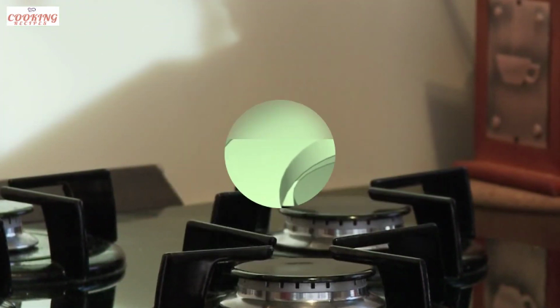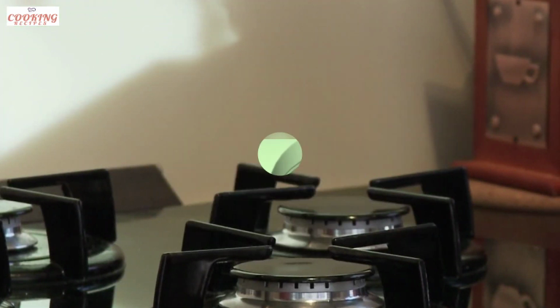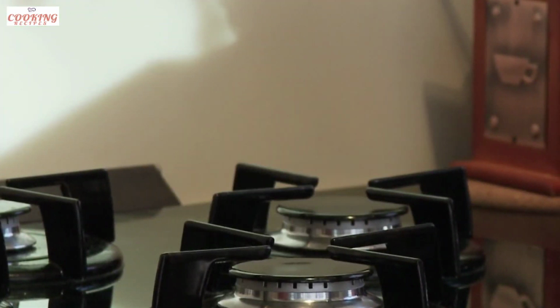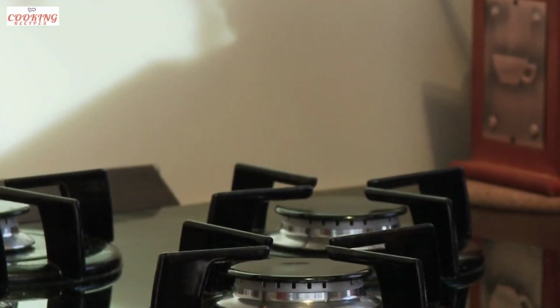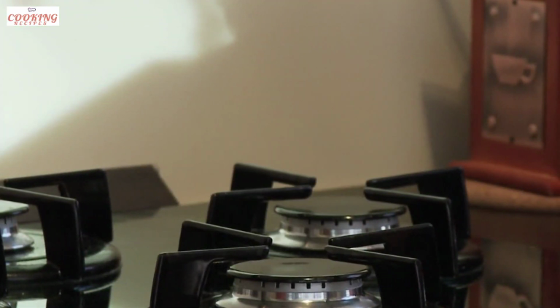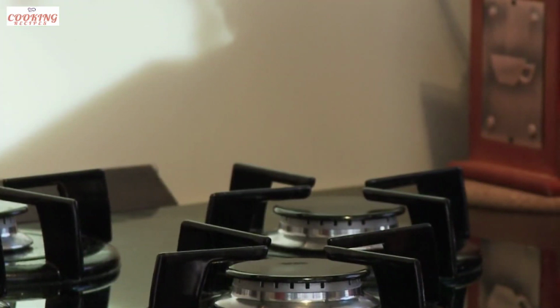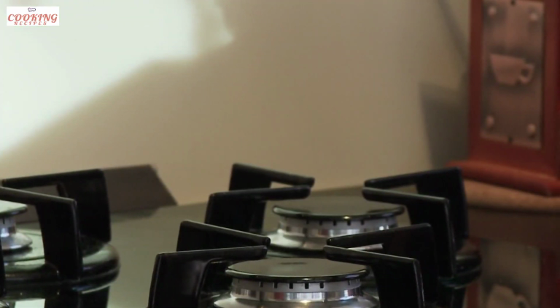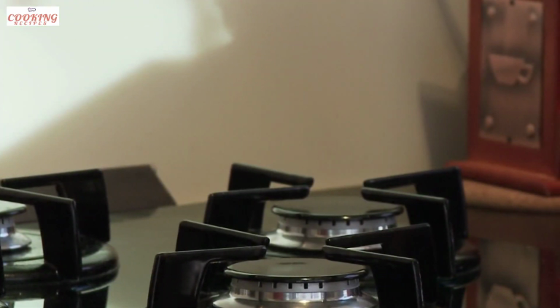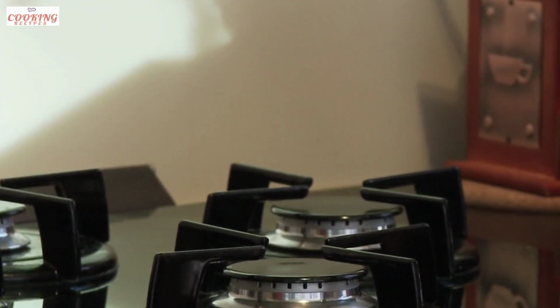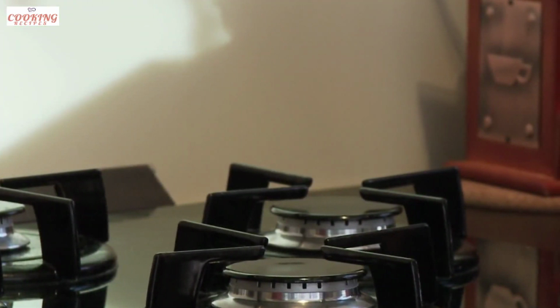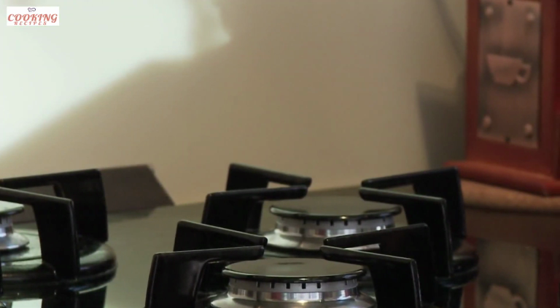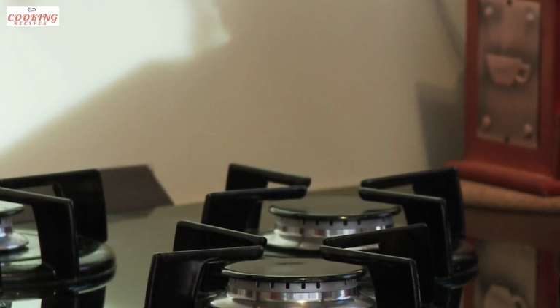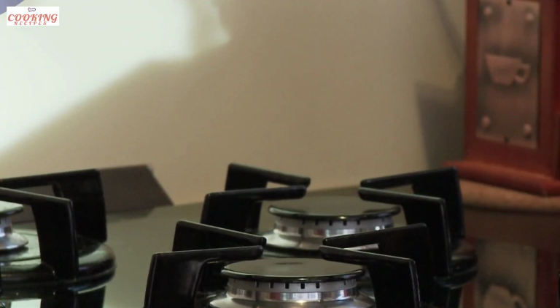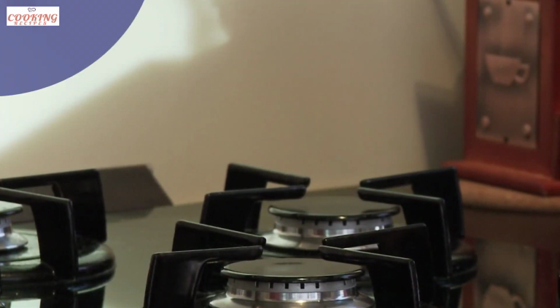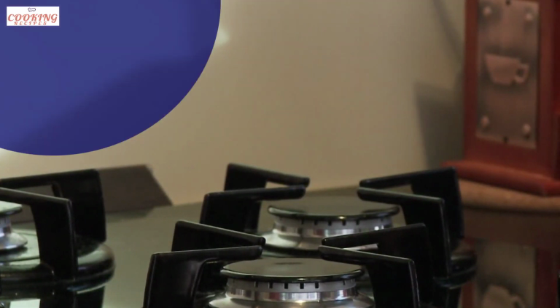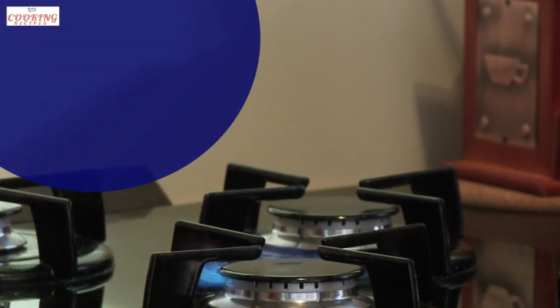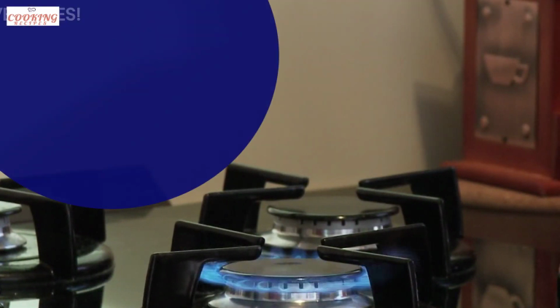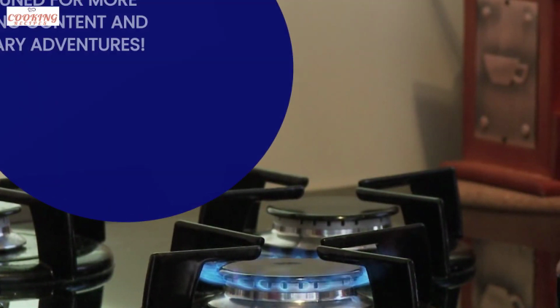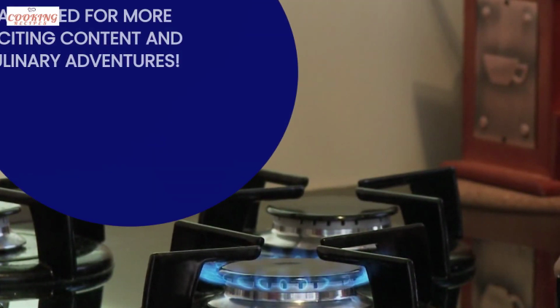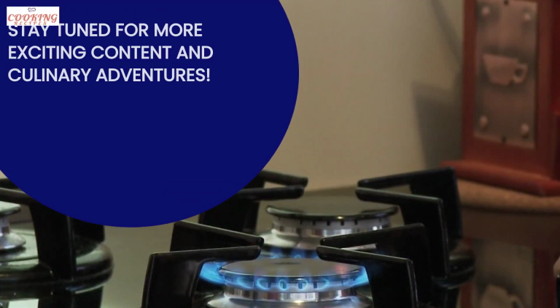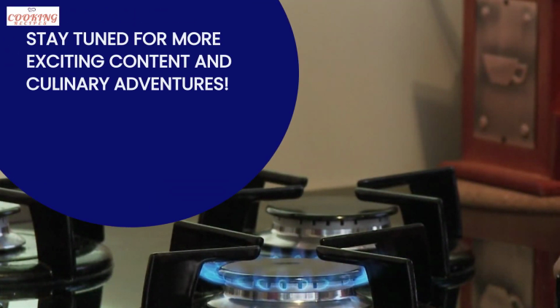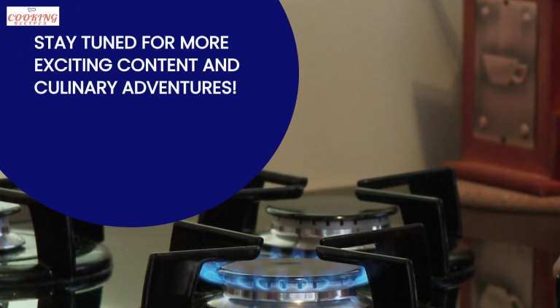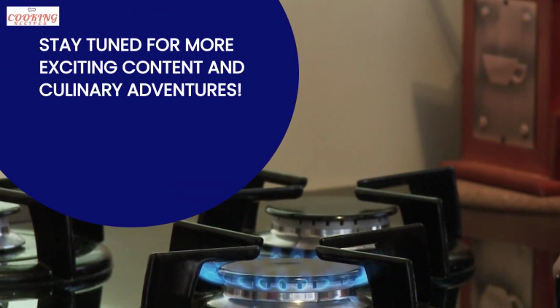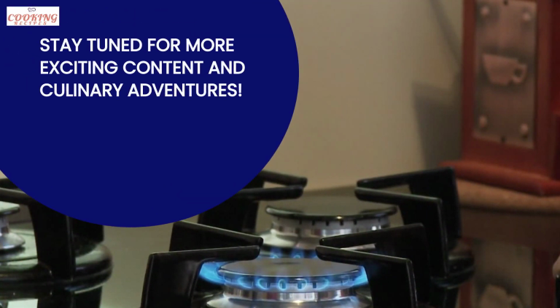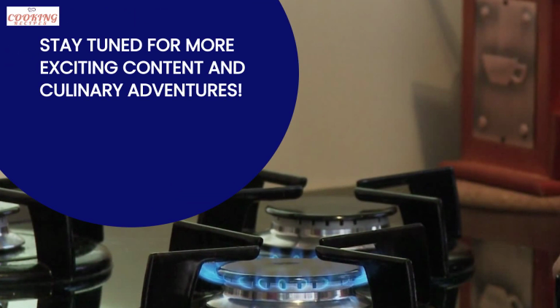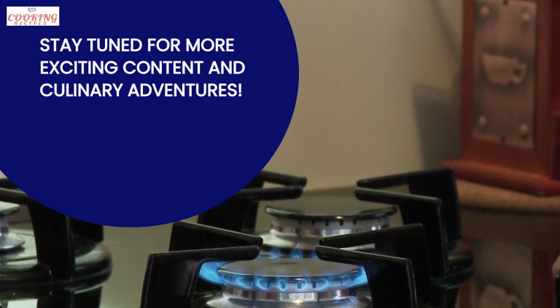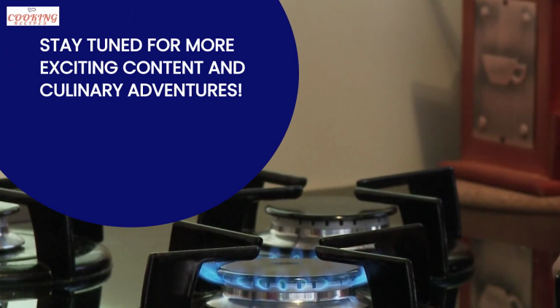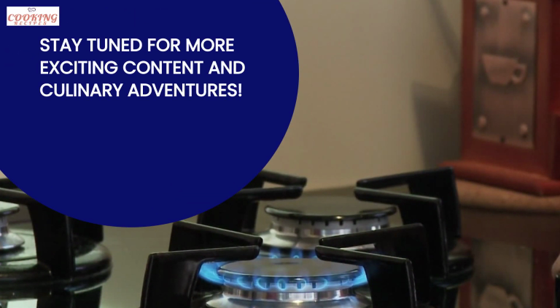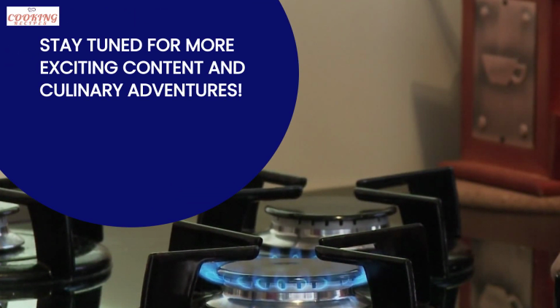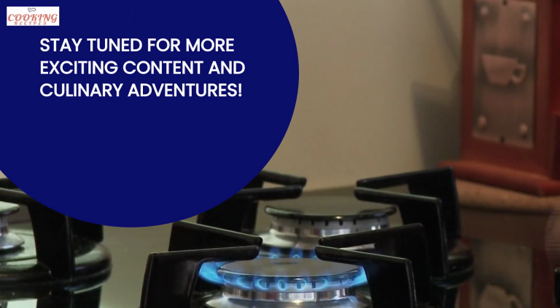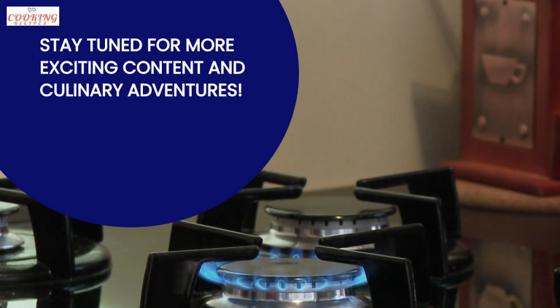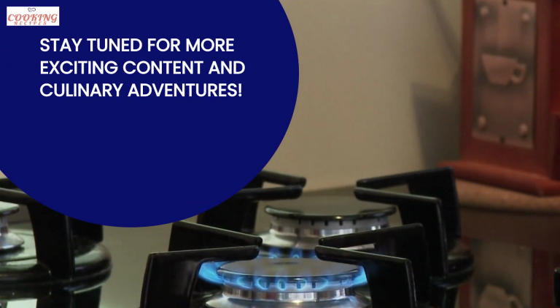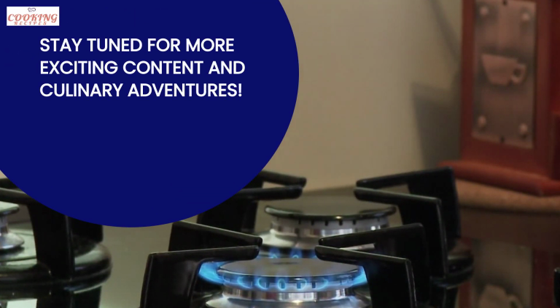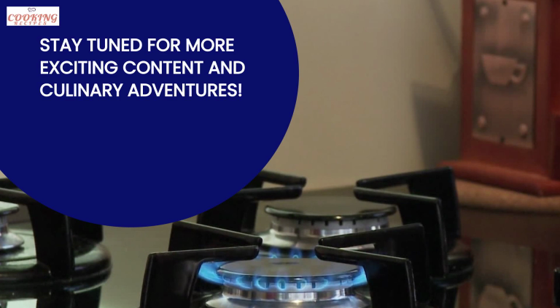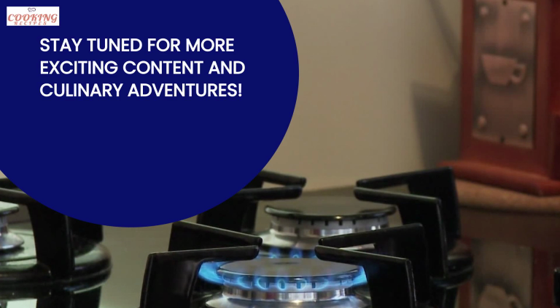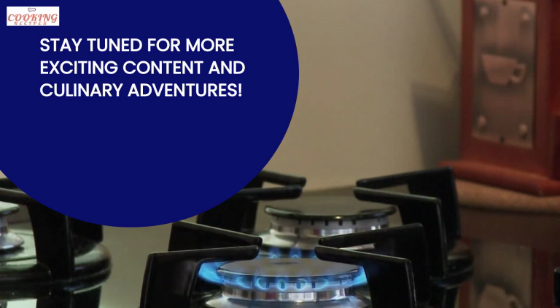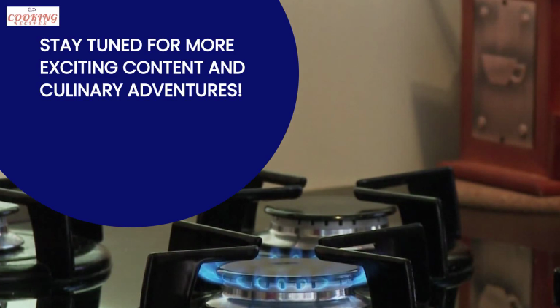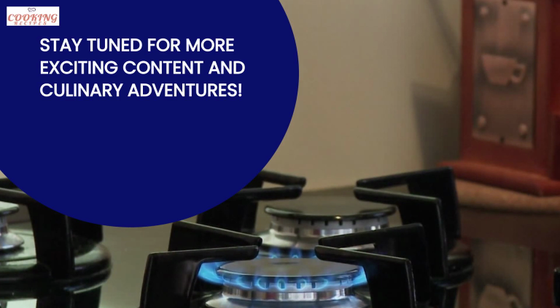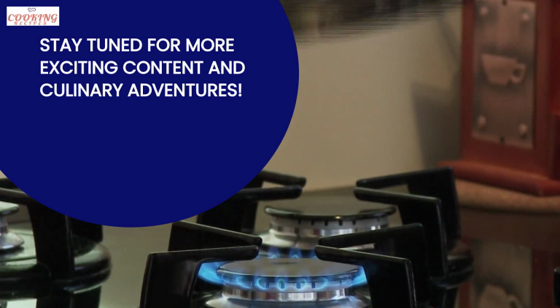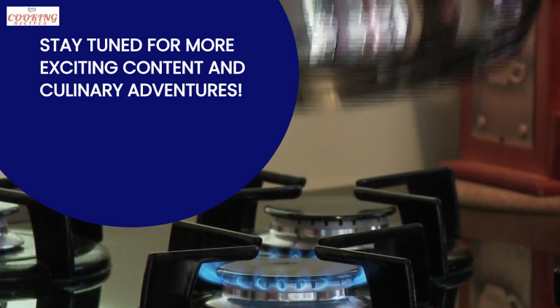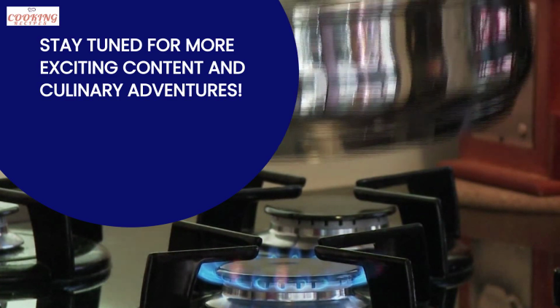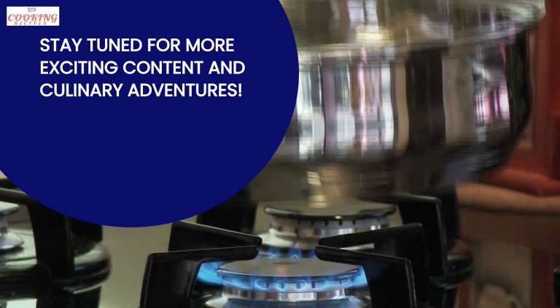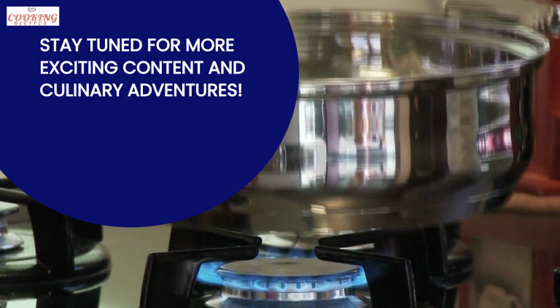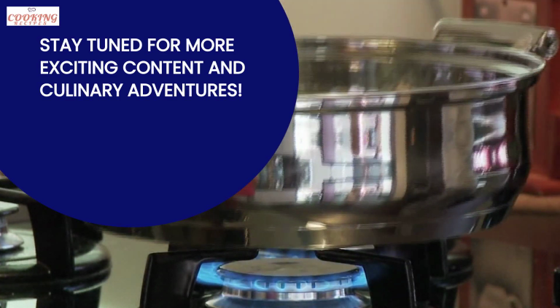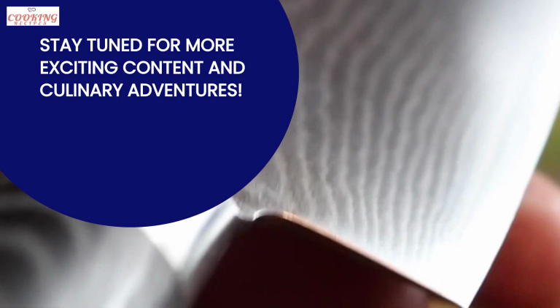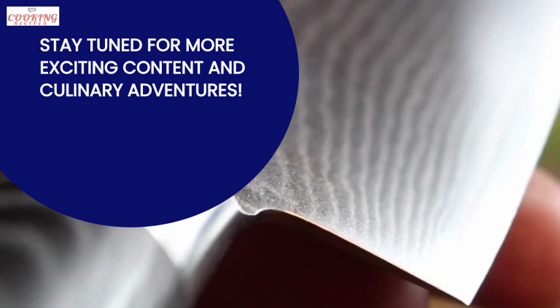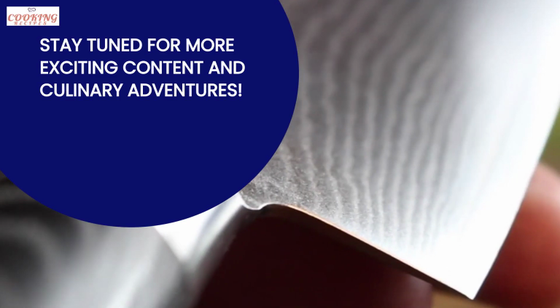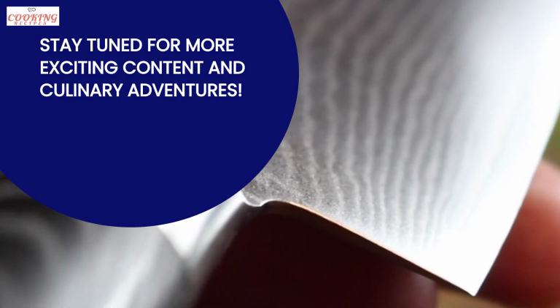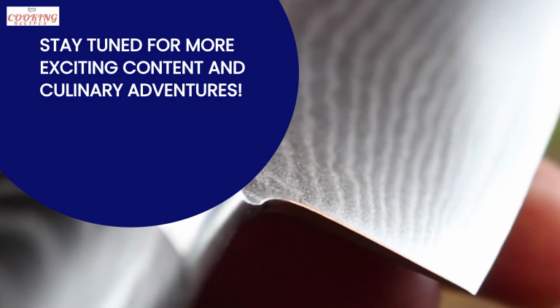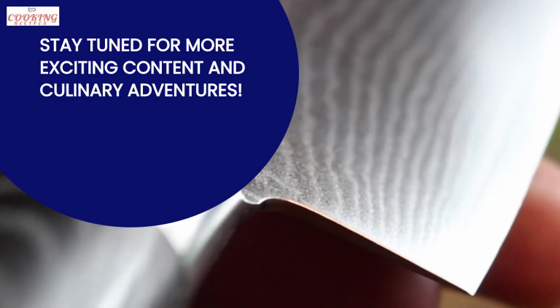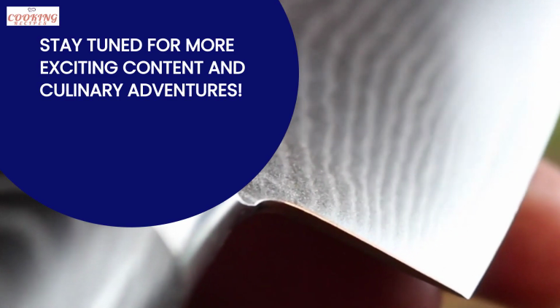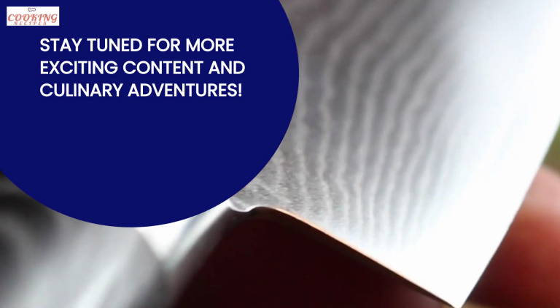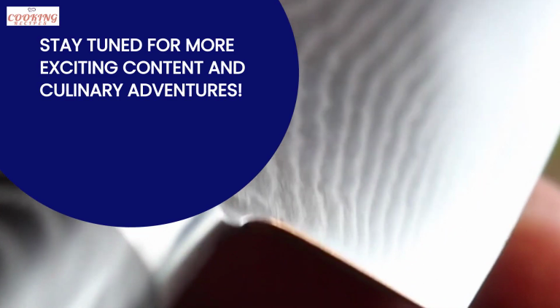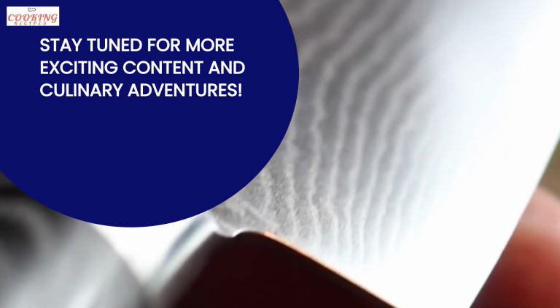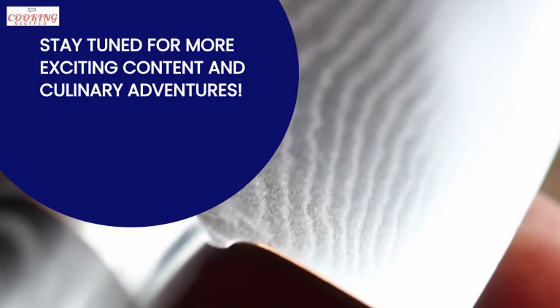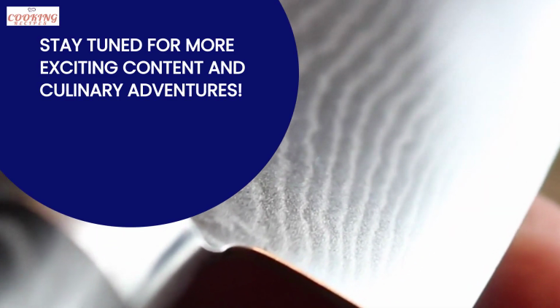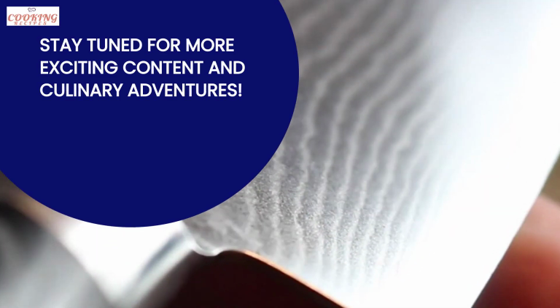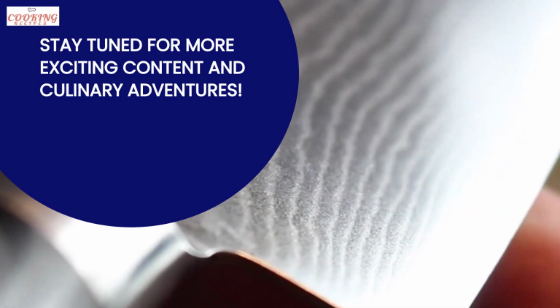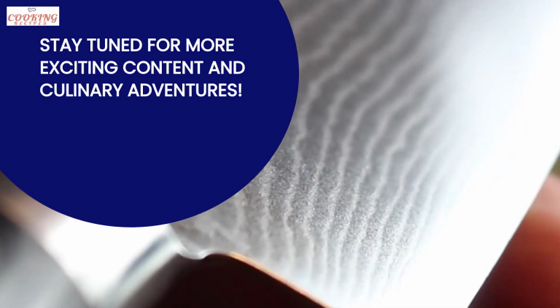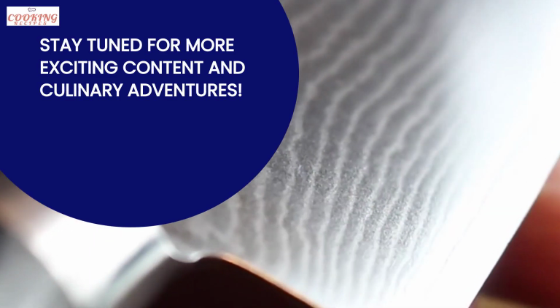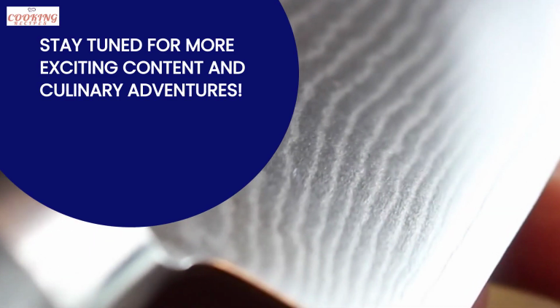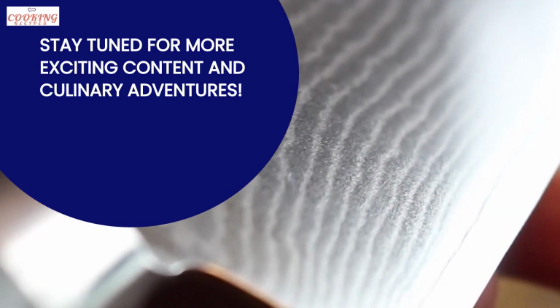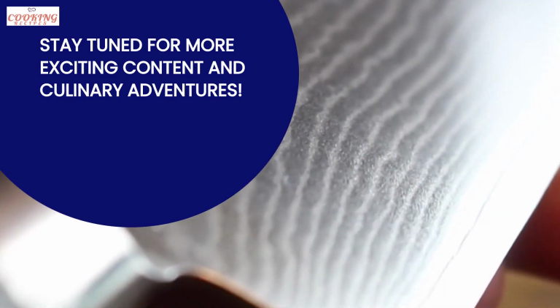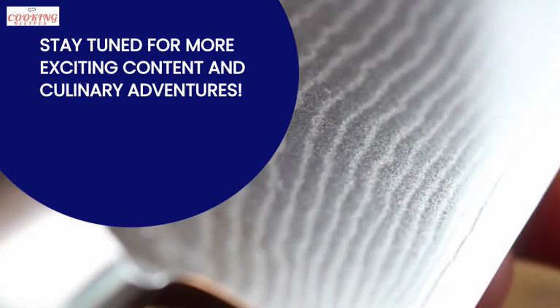Thank you for watching, and don't forget to like, subscribe, and share this video. Until next time, Happy Cooking!